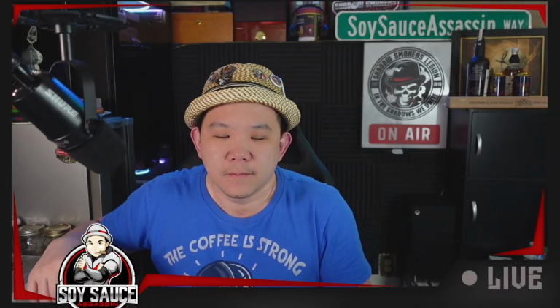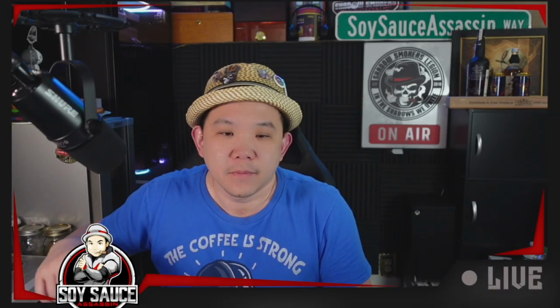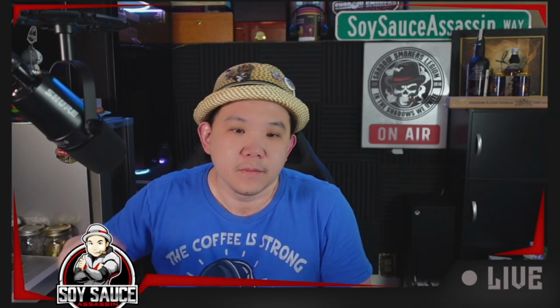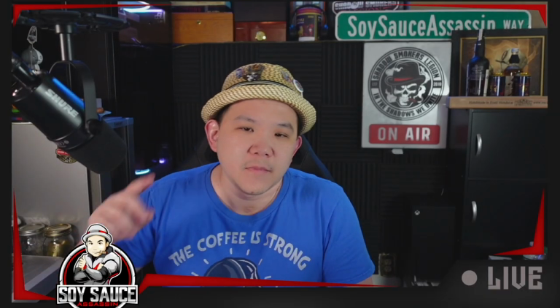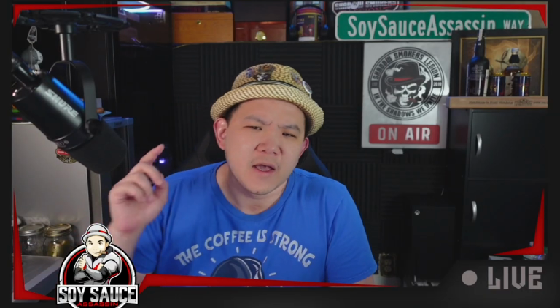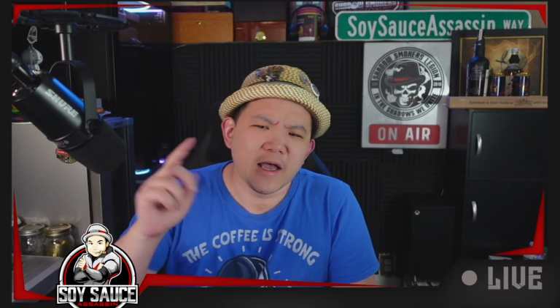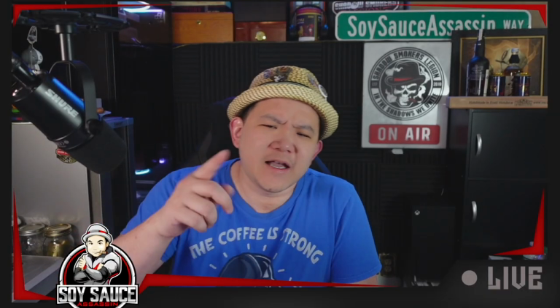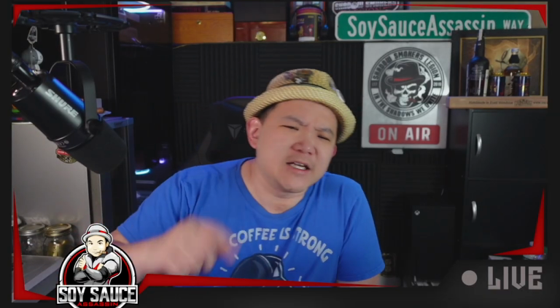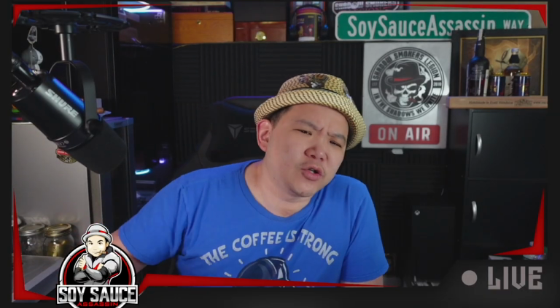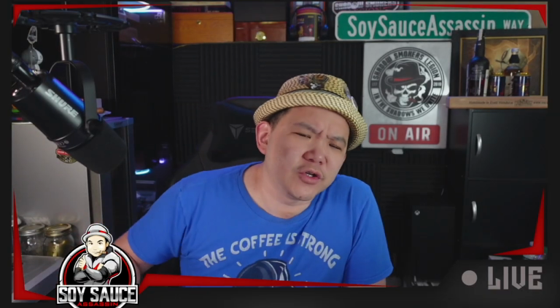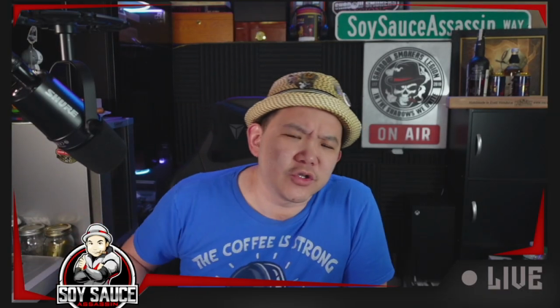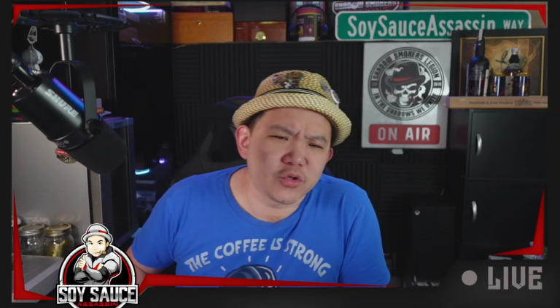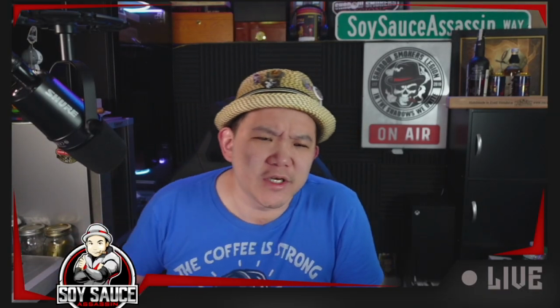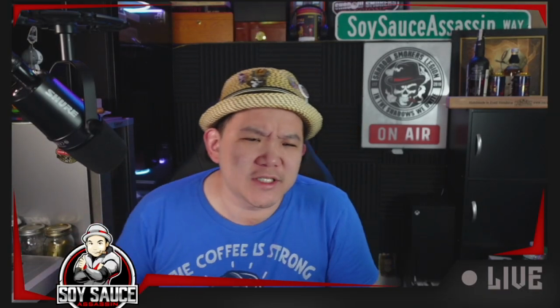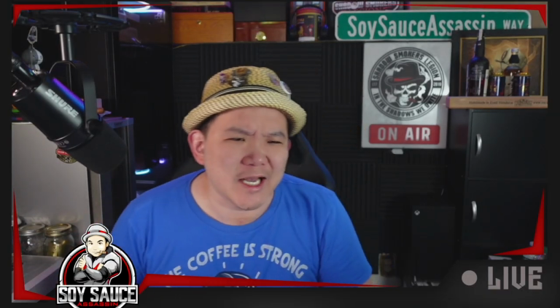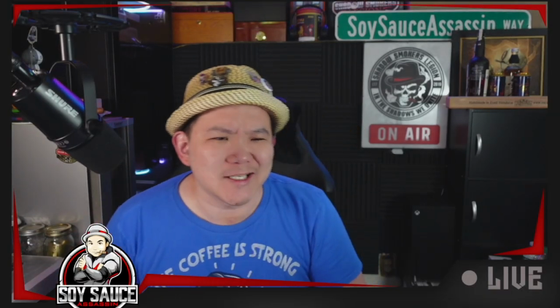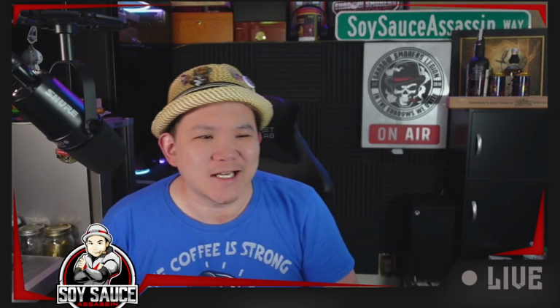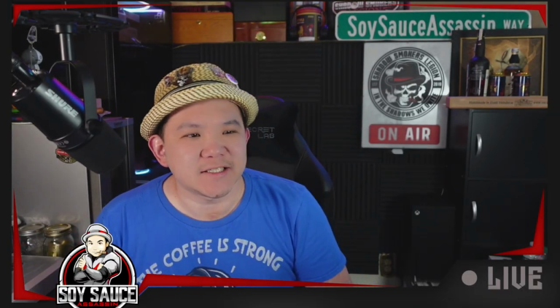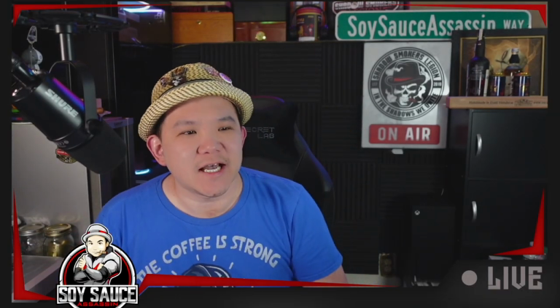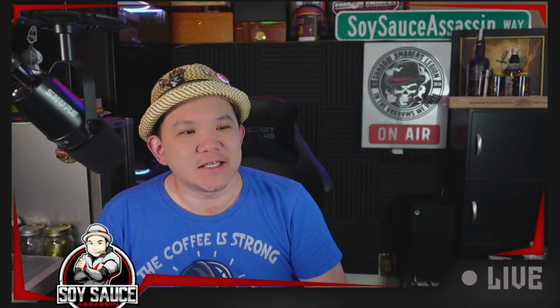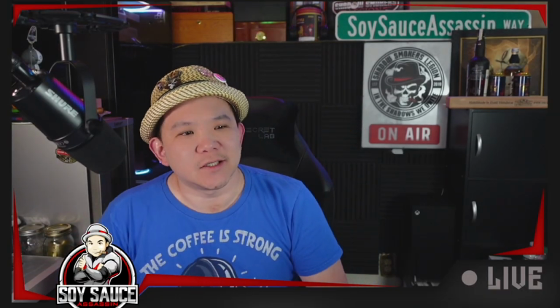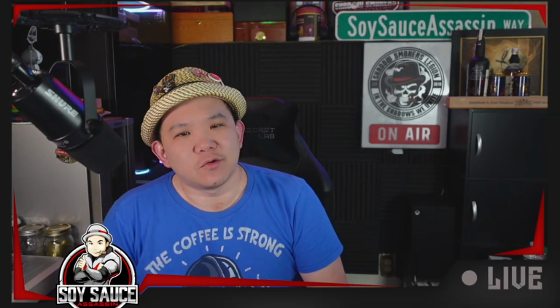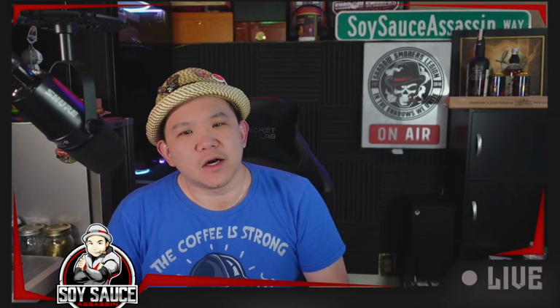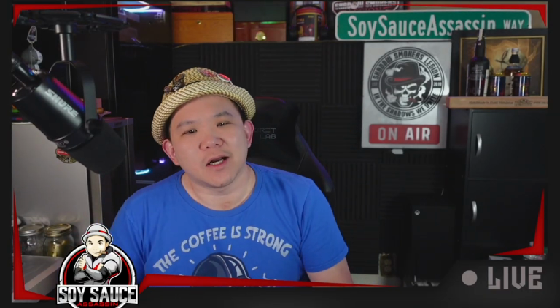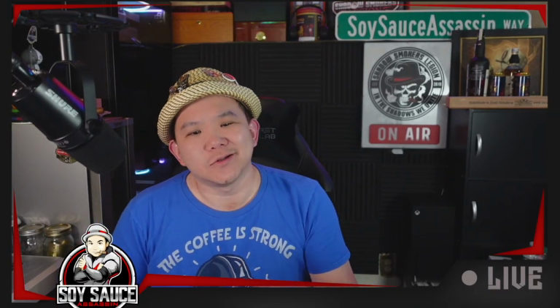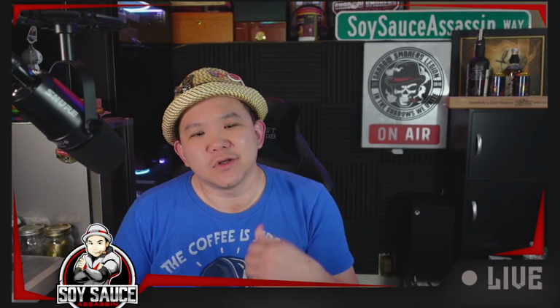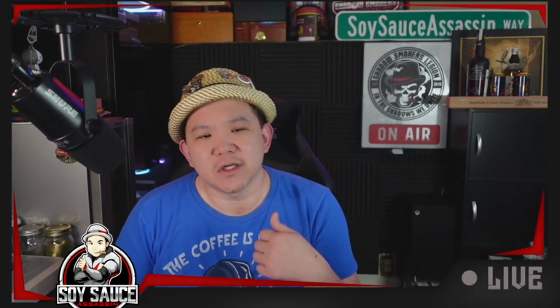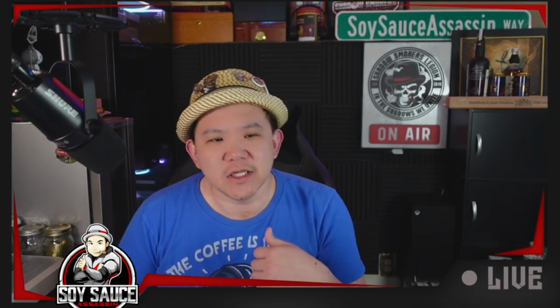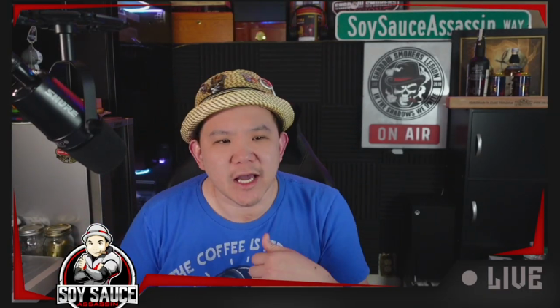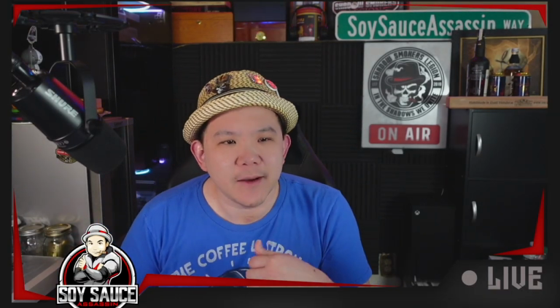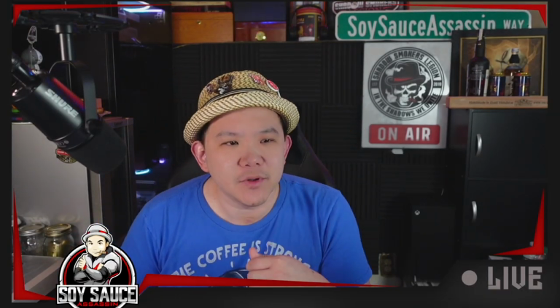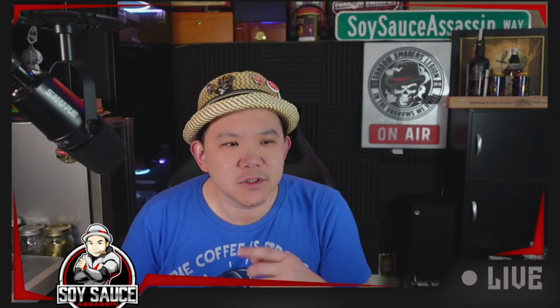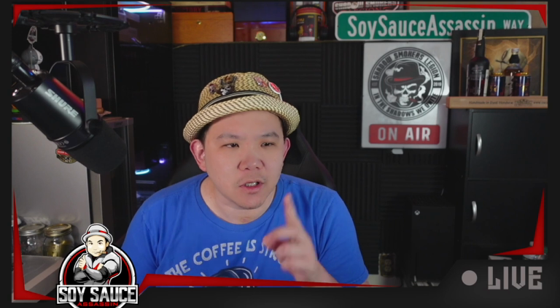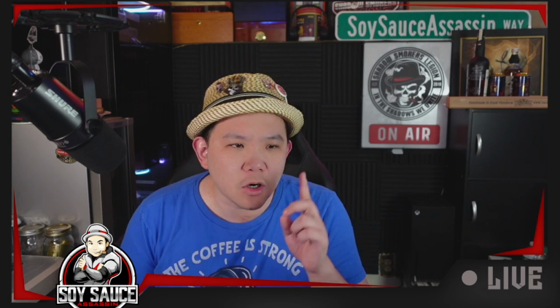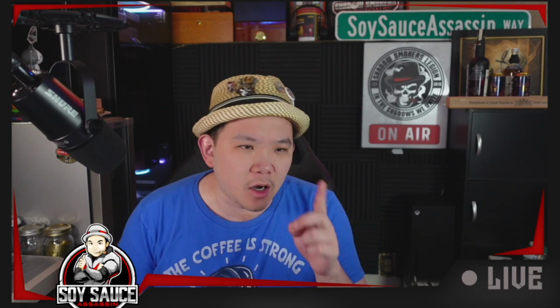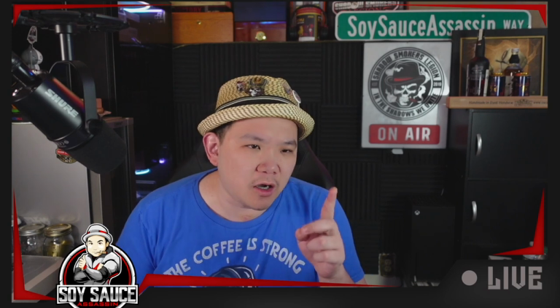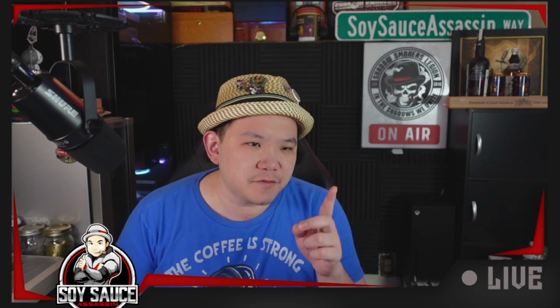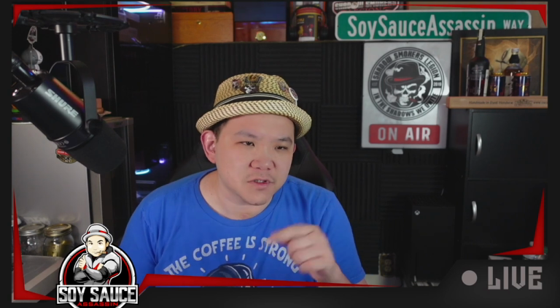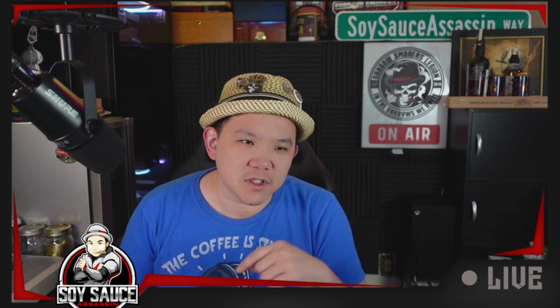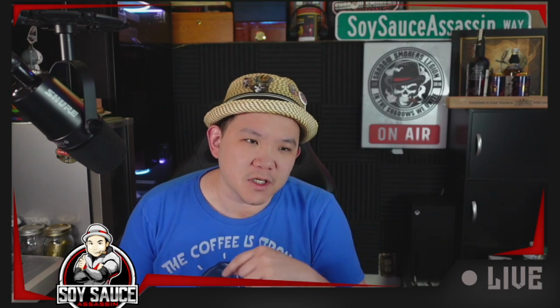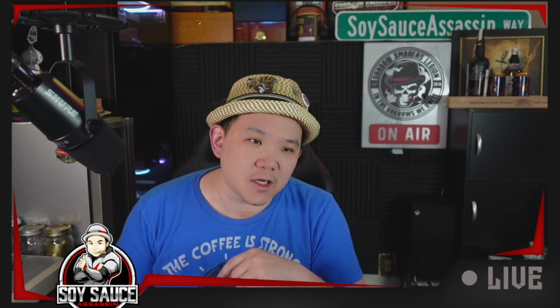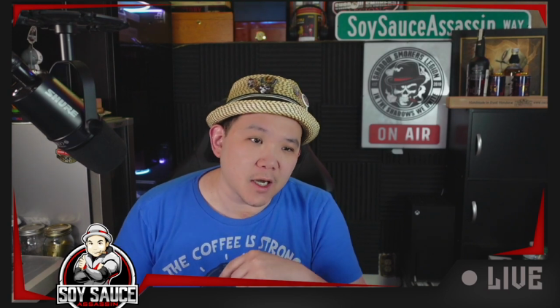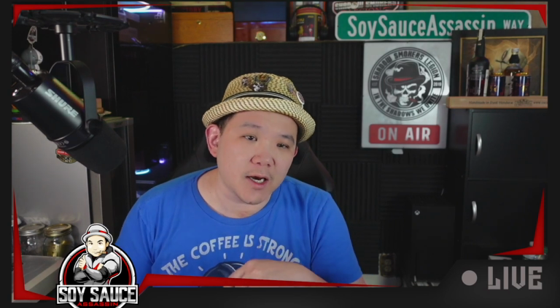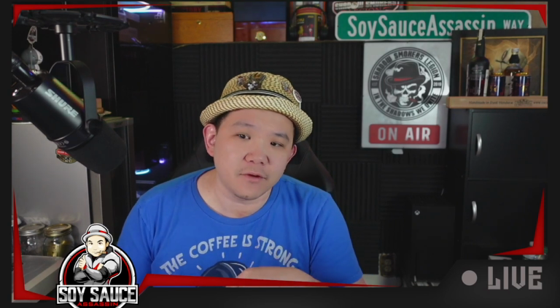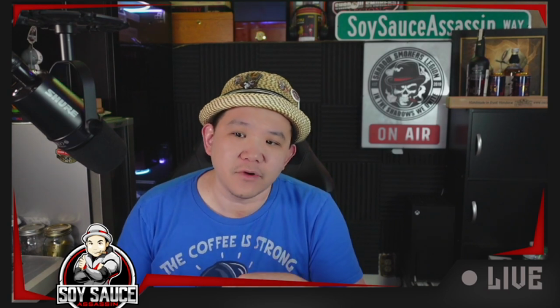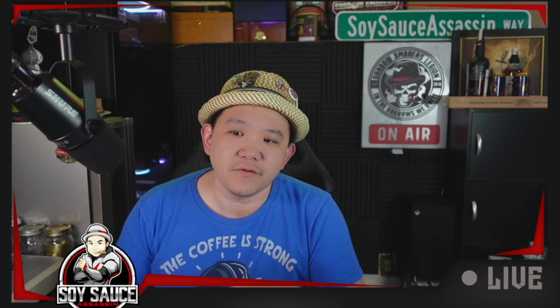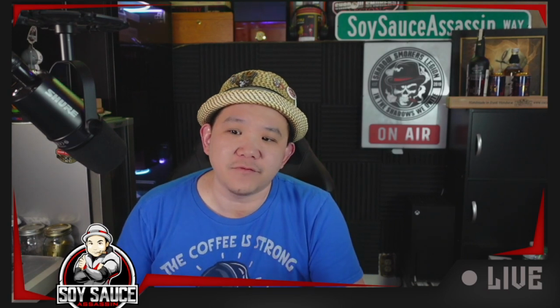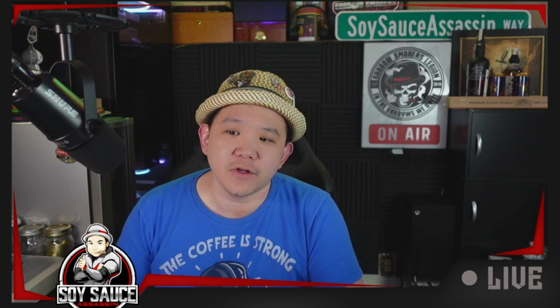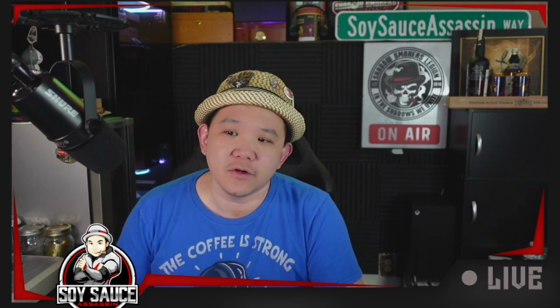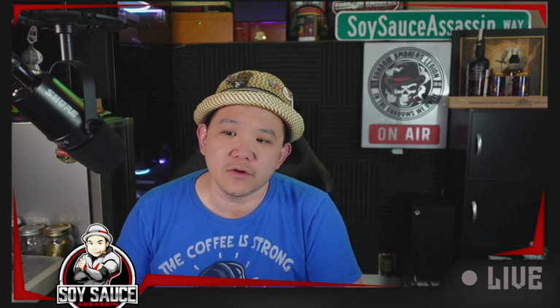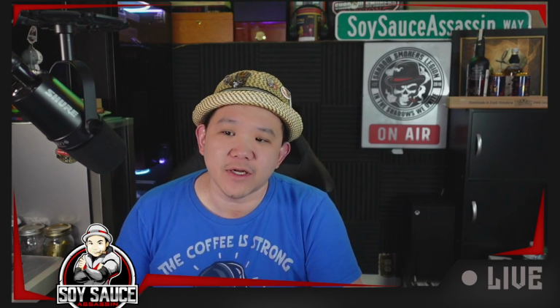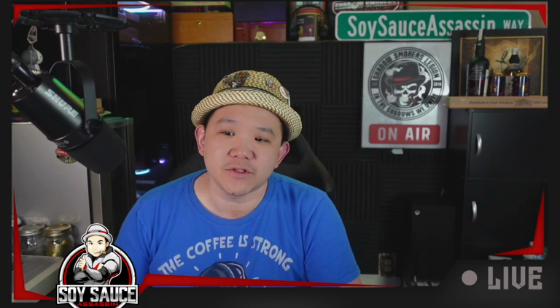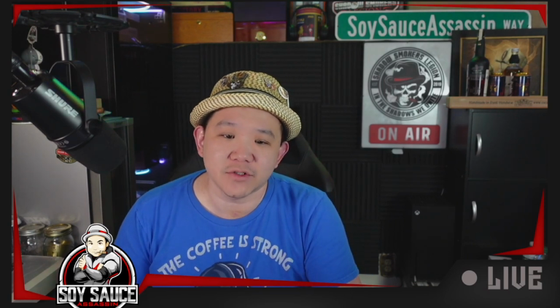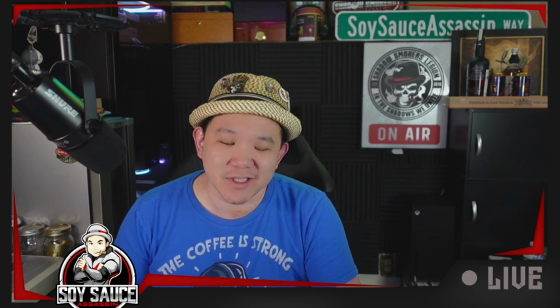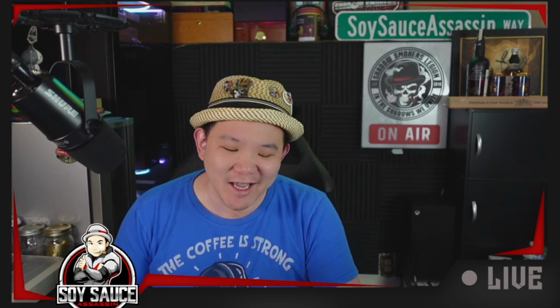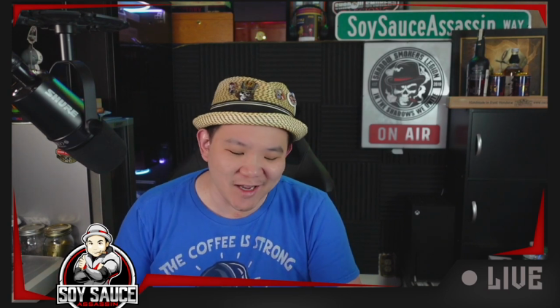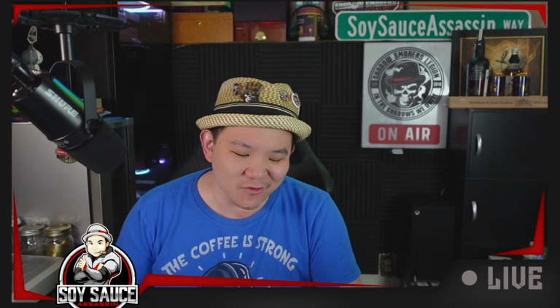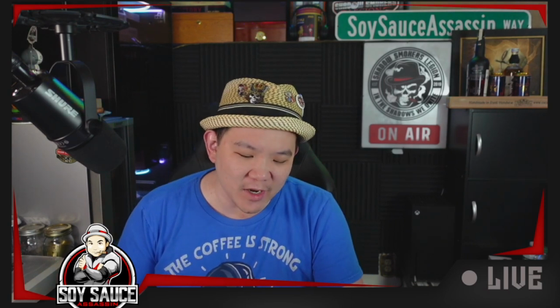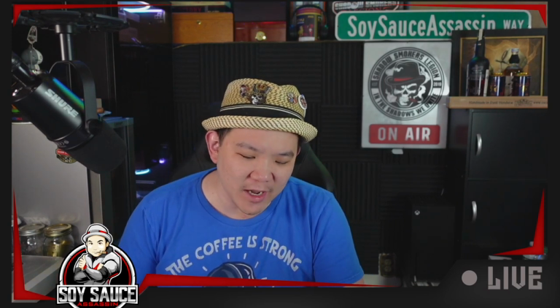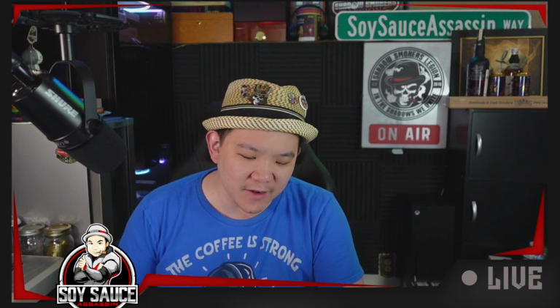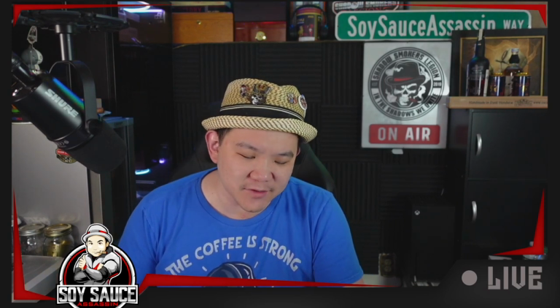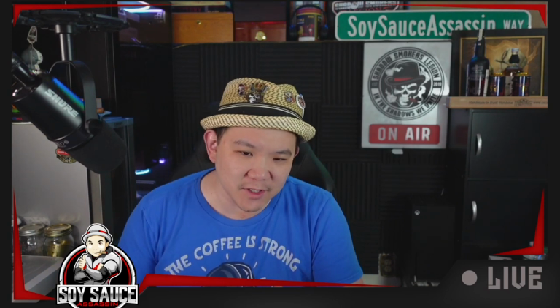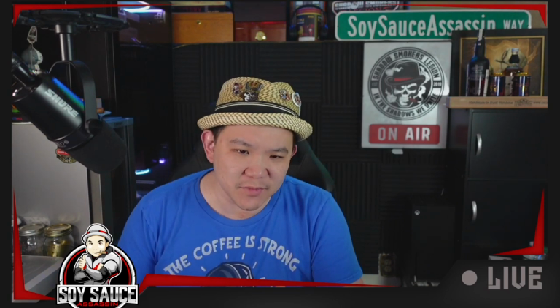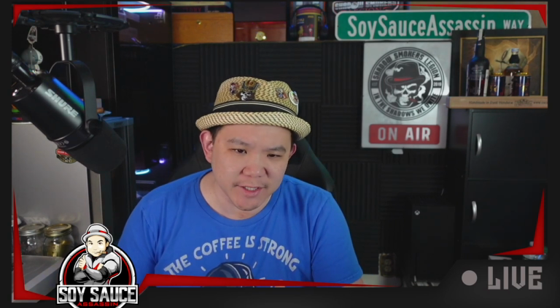Hey guys, Tony the Story Sass Assassin. Welcome to another episode of Saka review, and today we have something special.